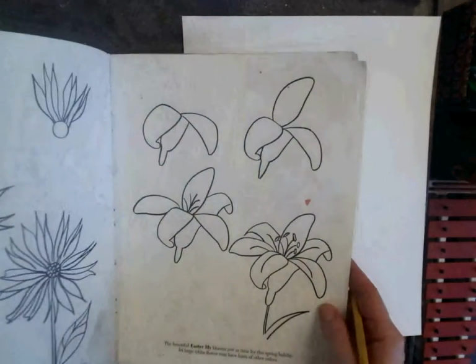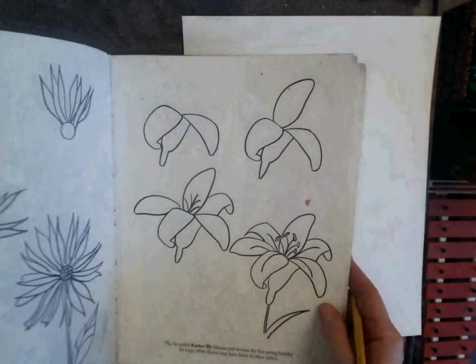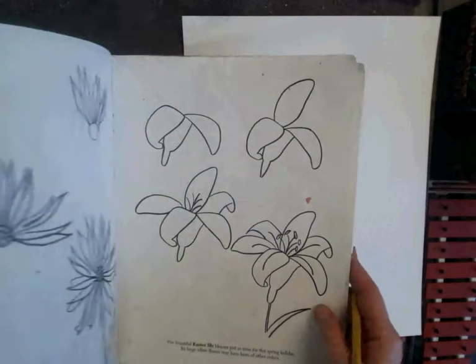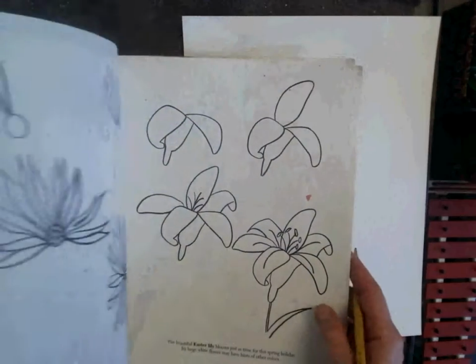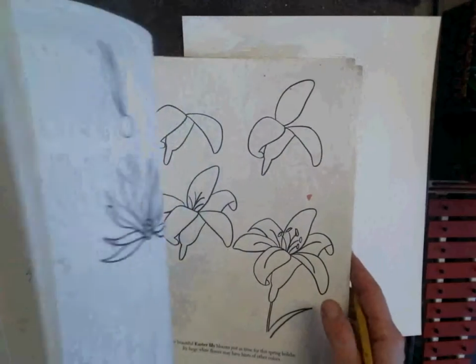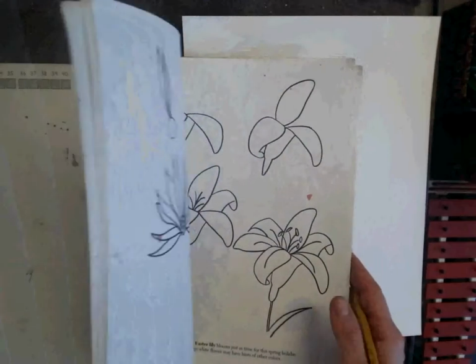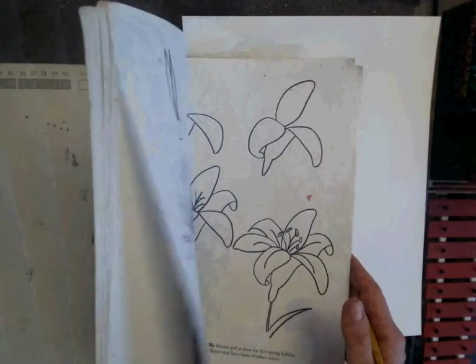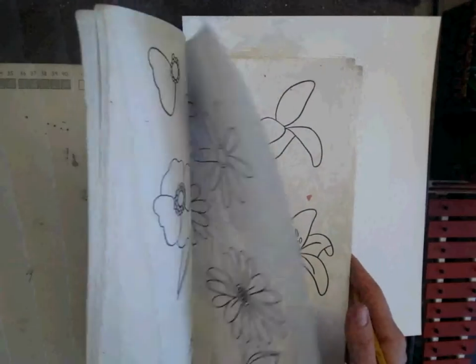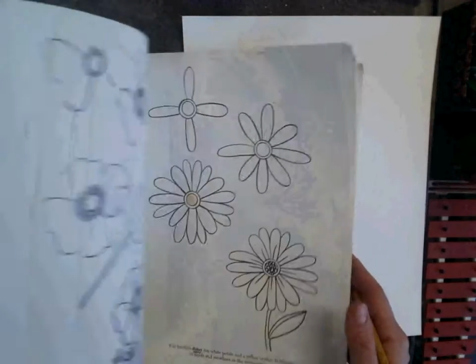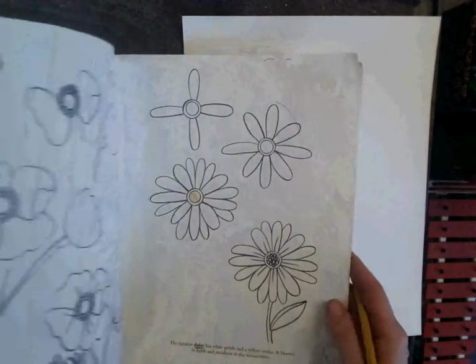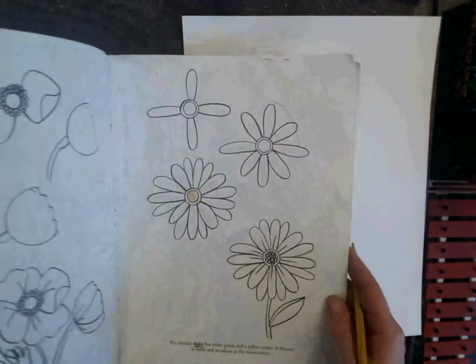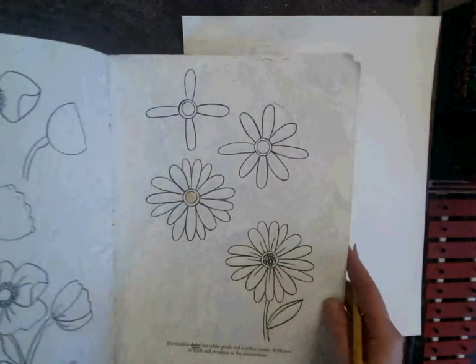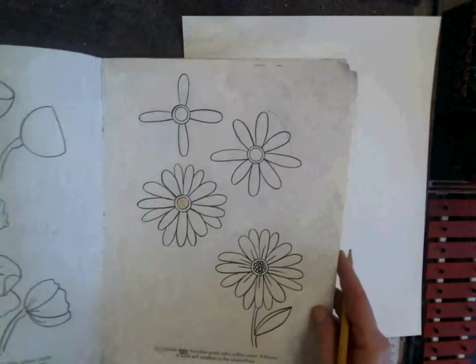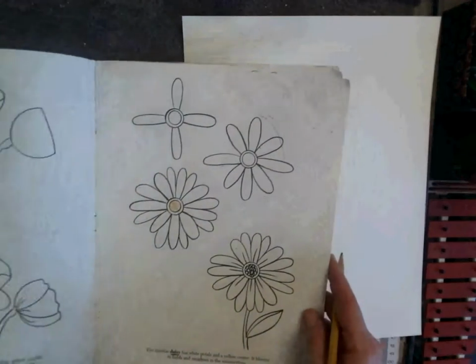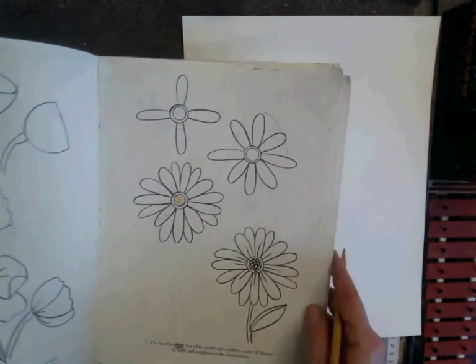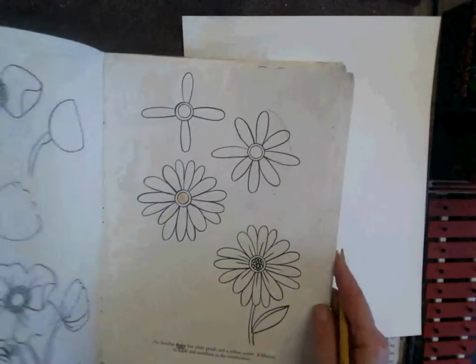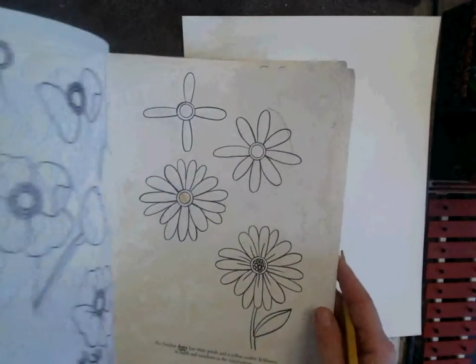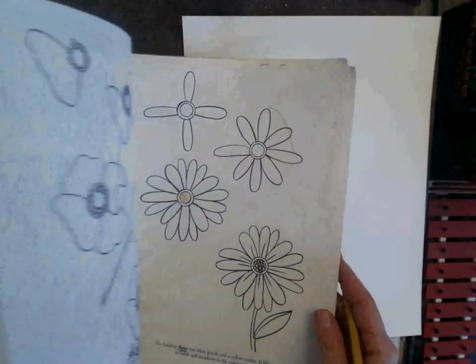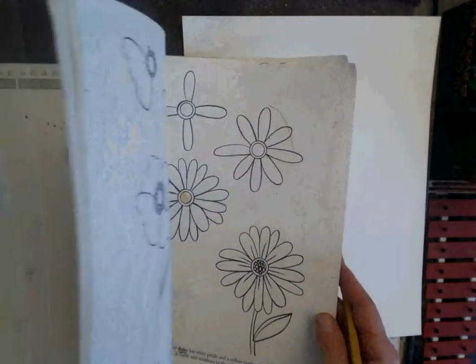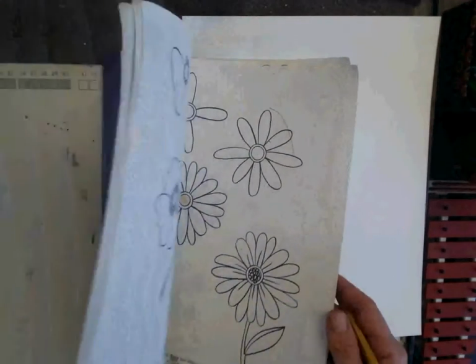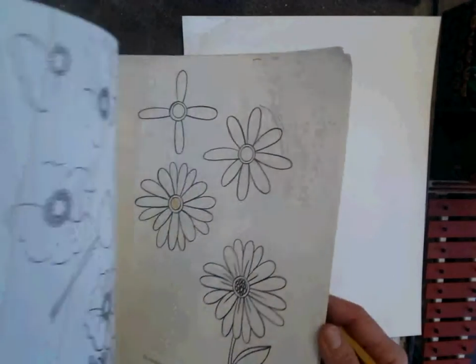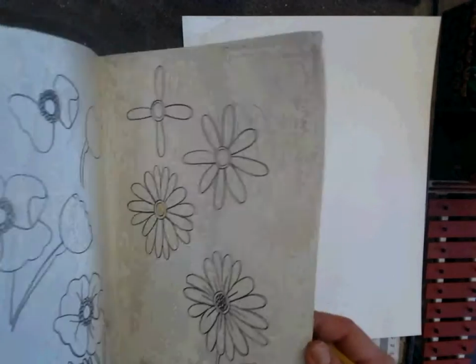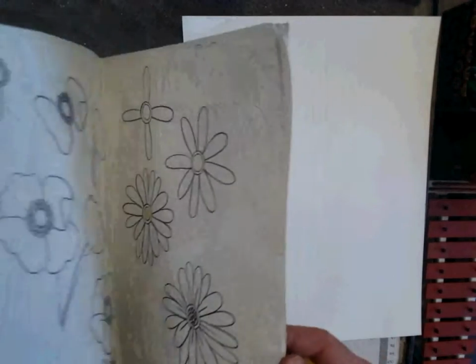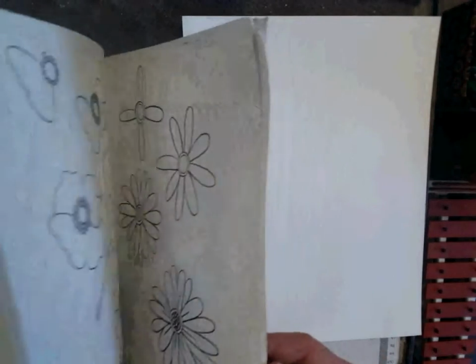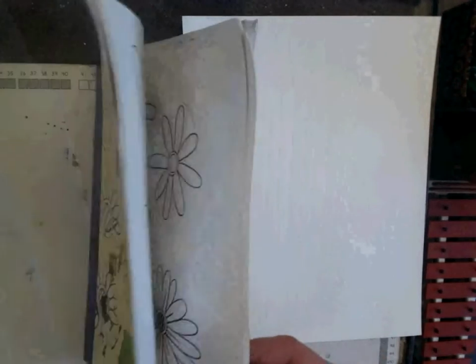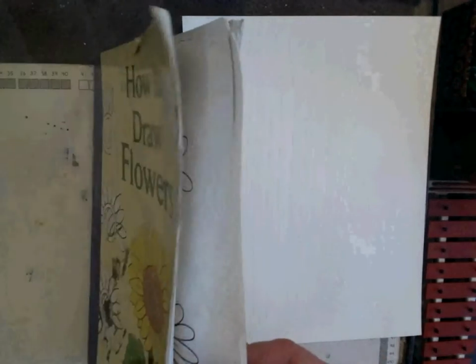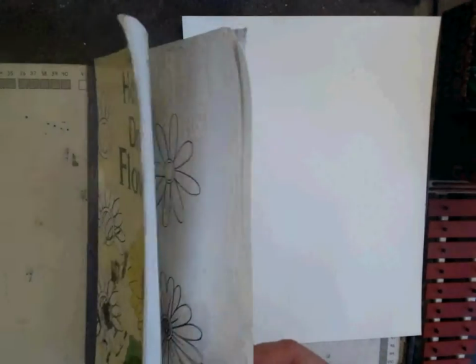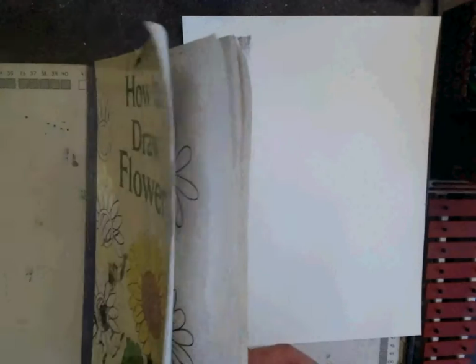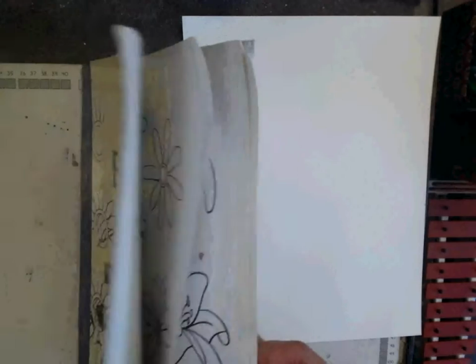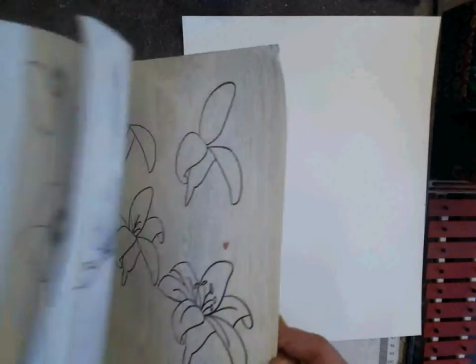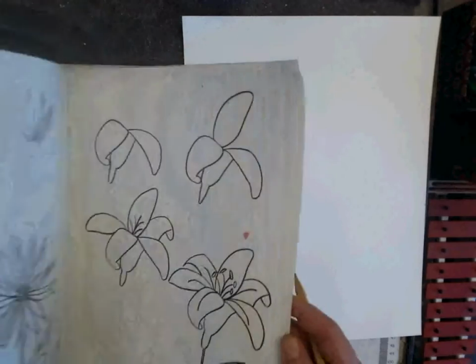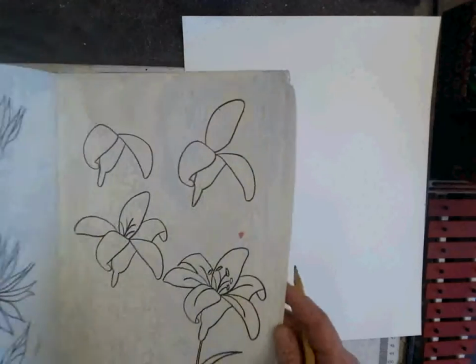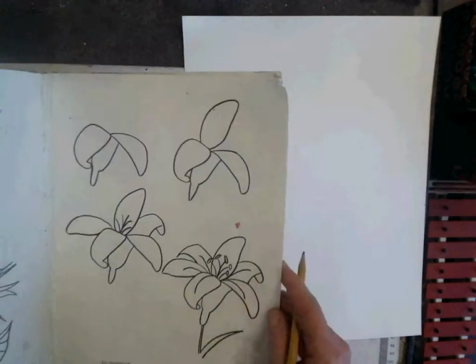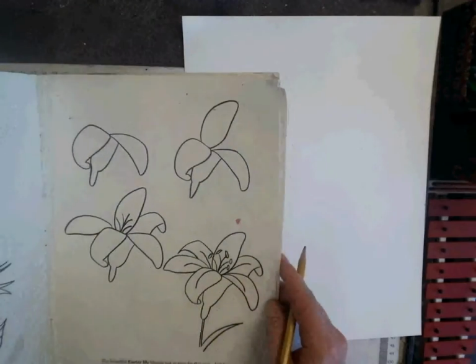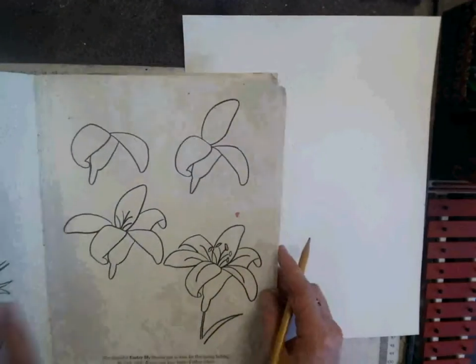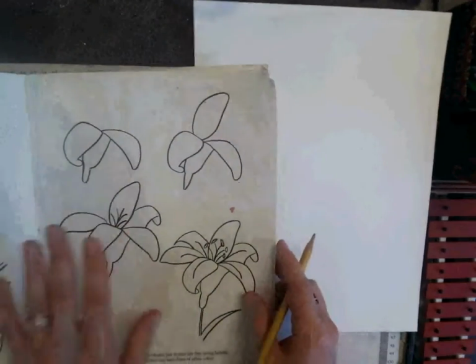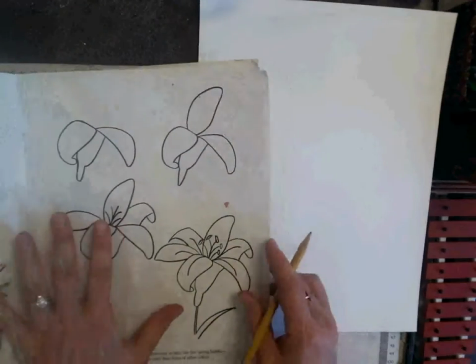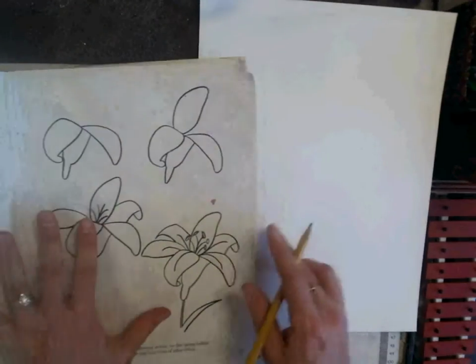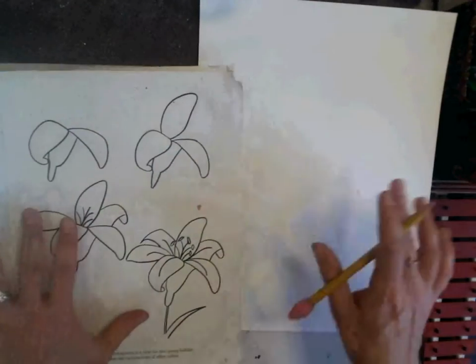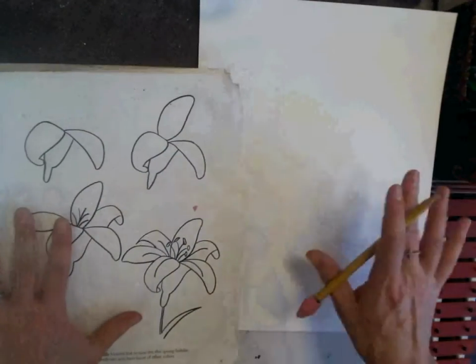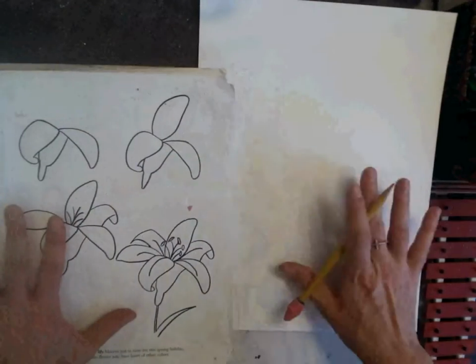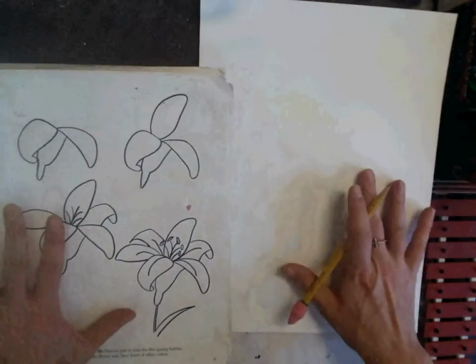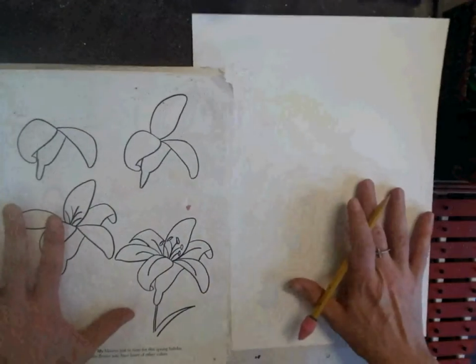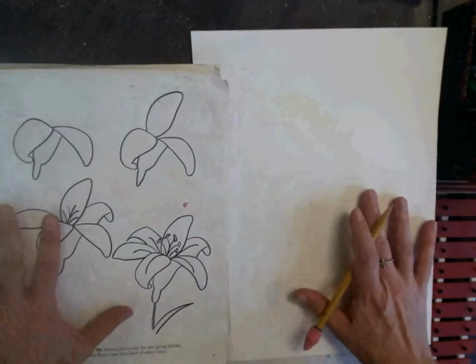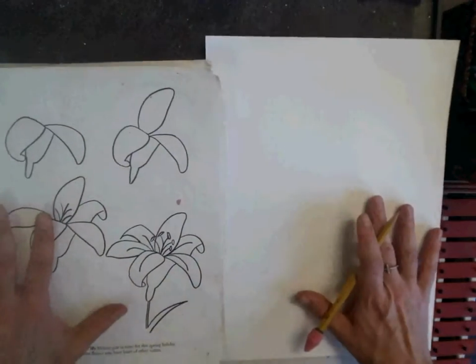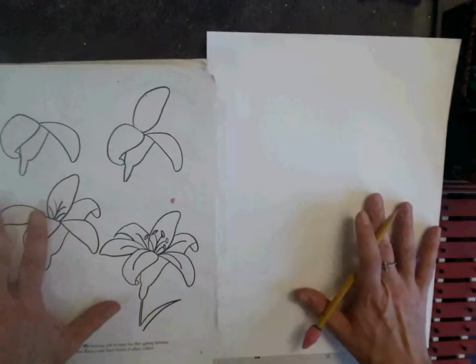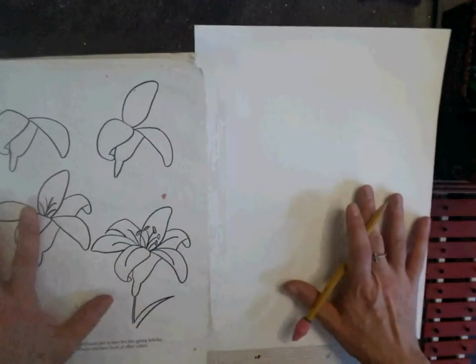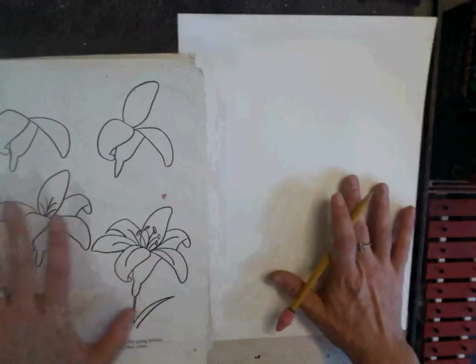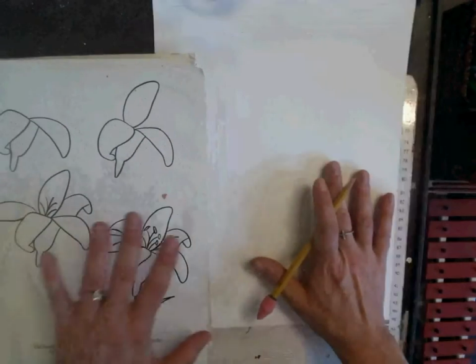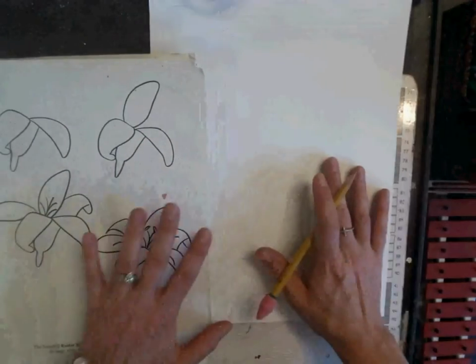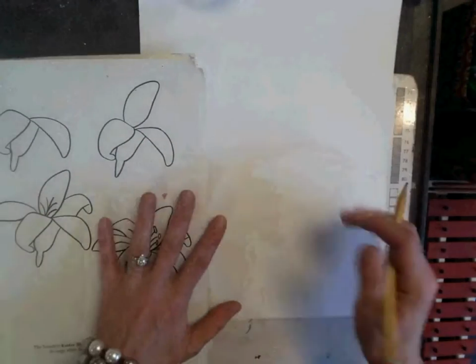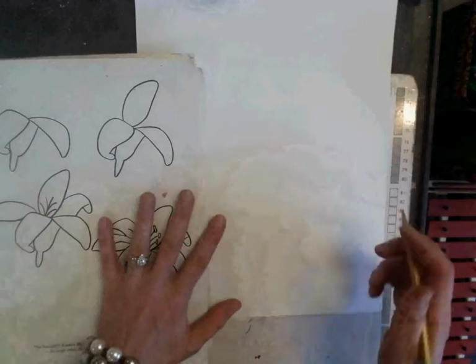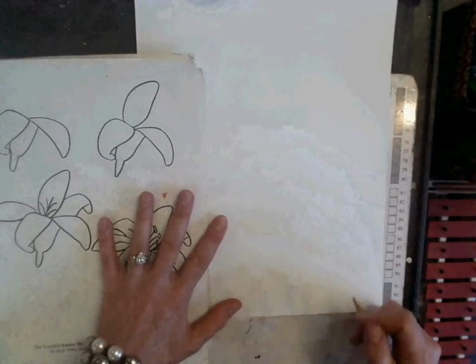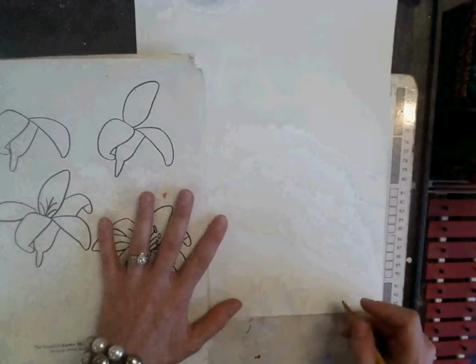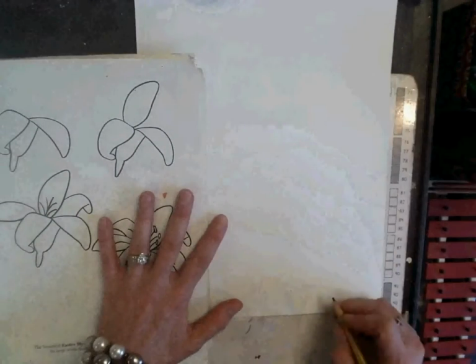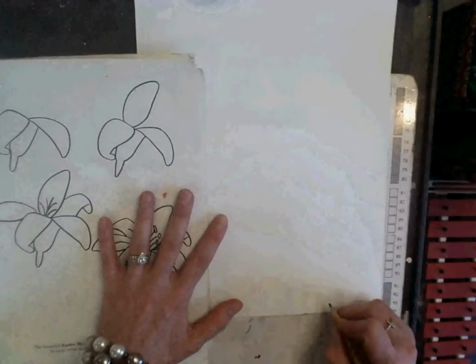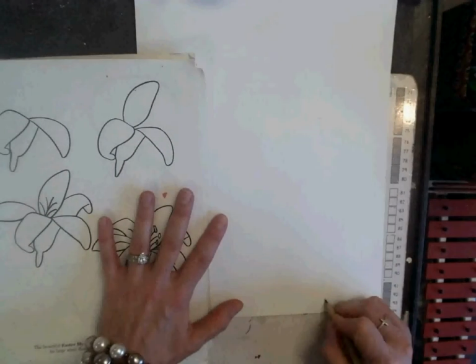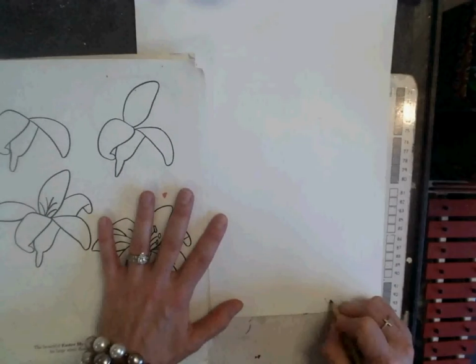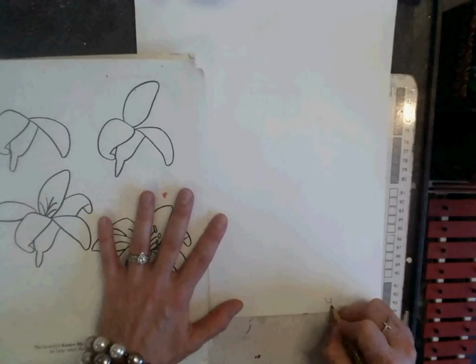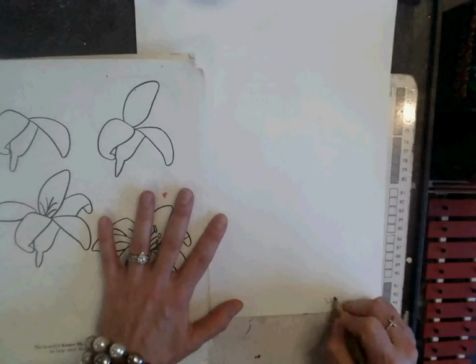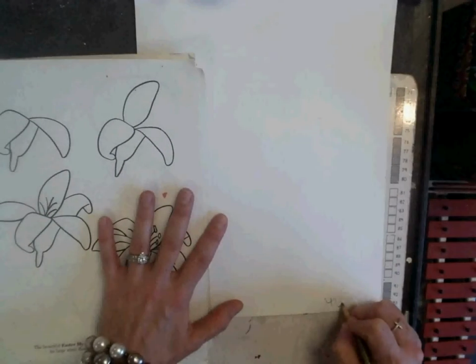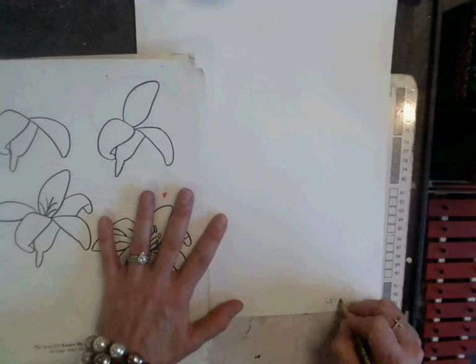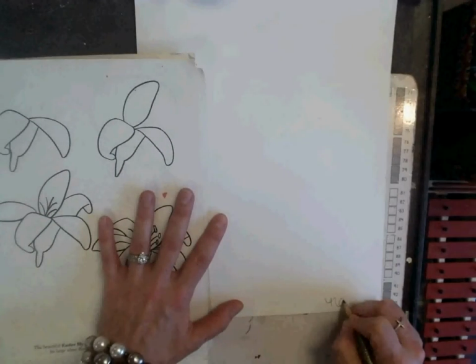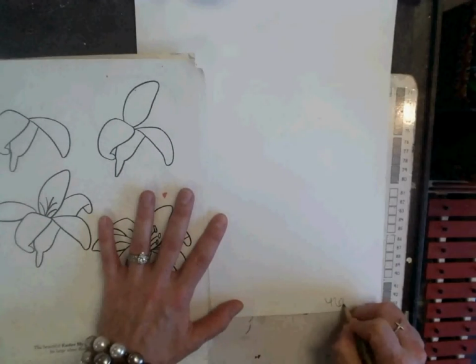I find an image that I would like to draw. I have my separate sheet of paper with my name signed on the bottom.